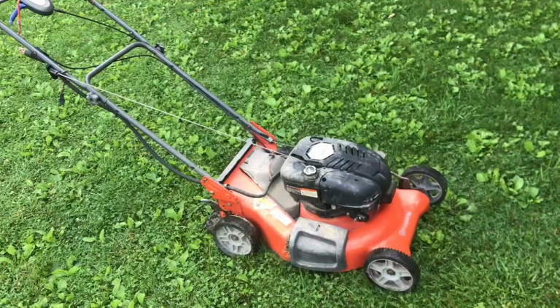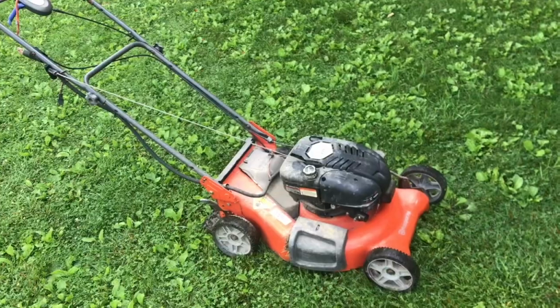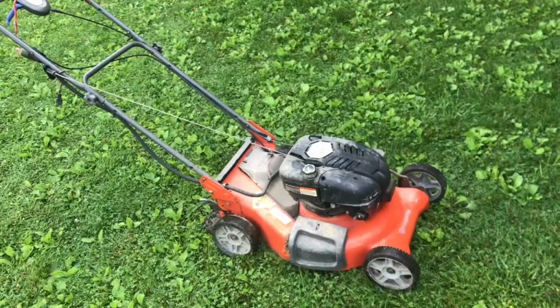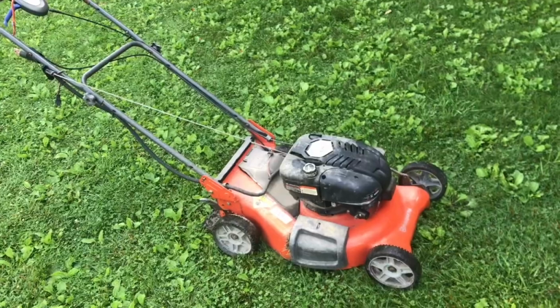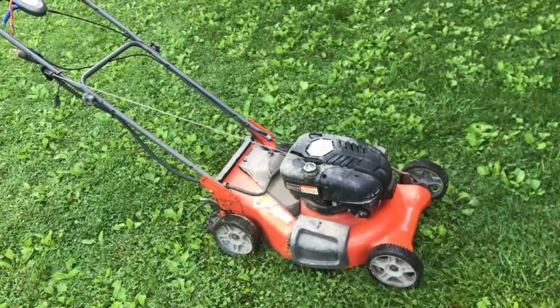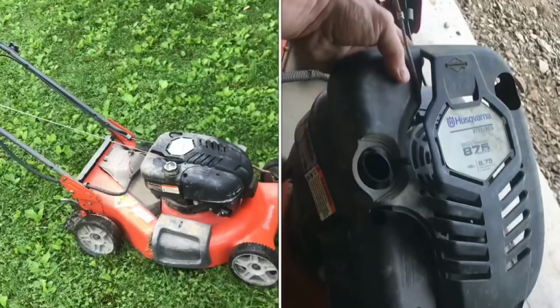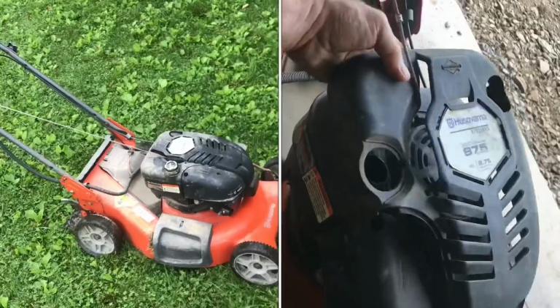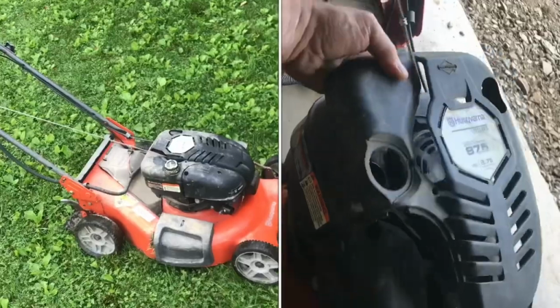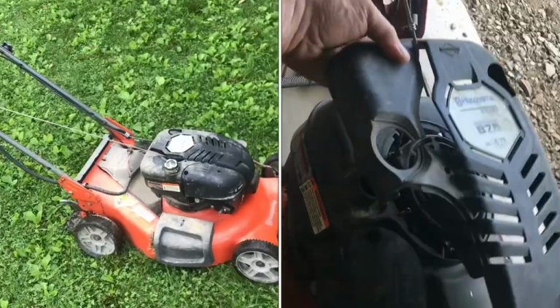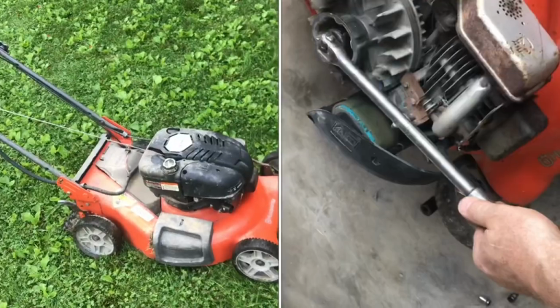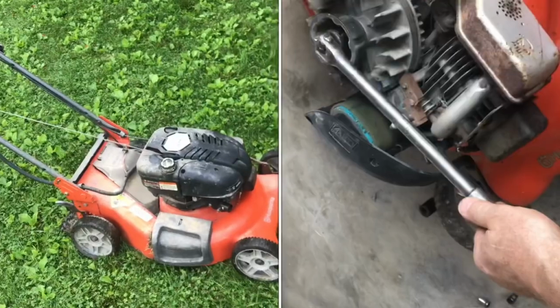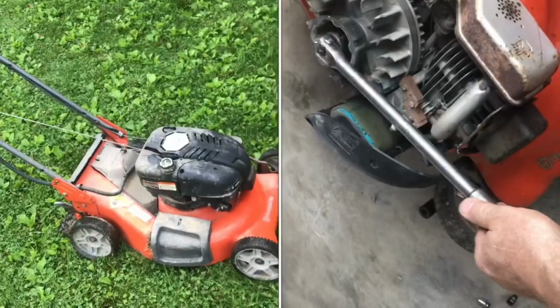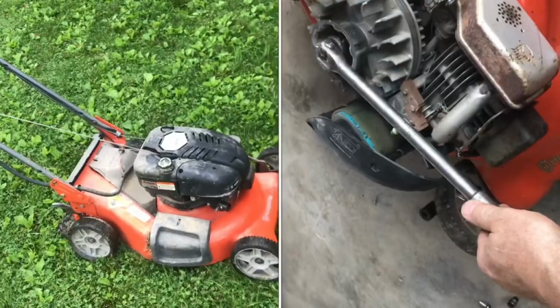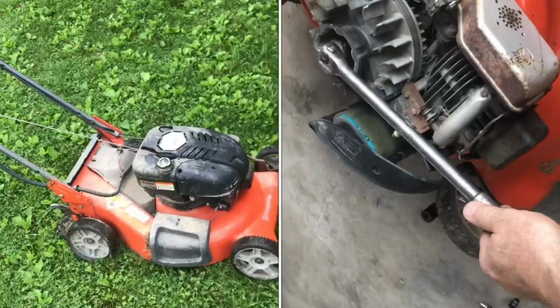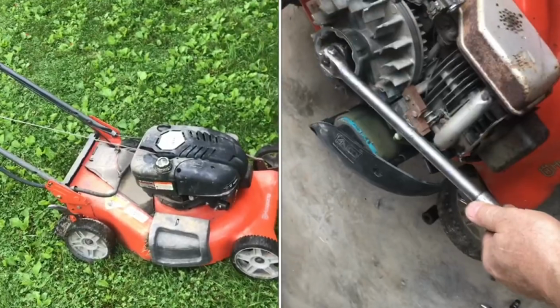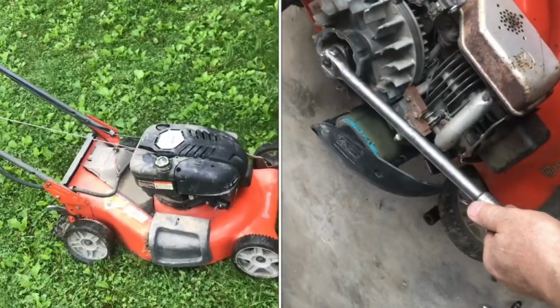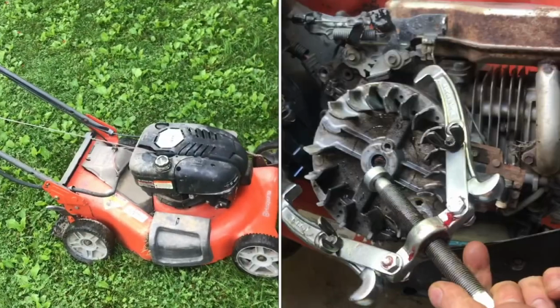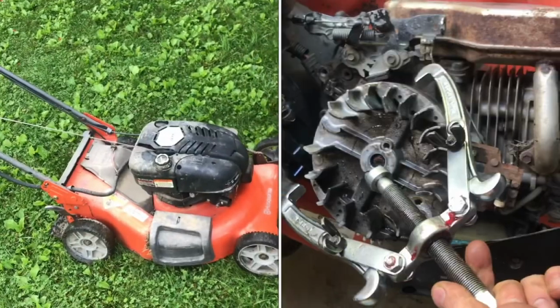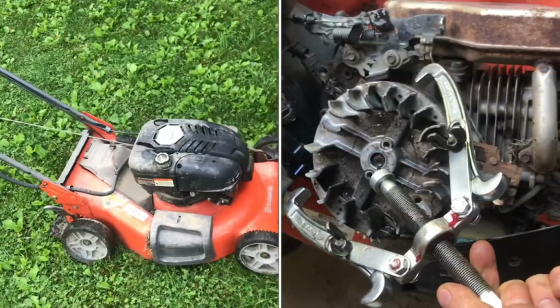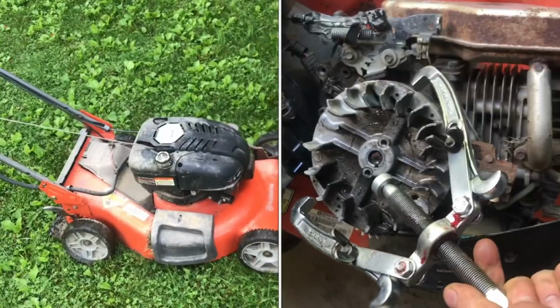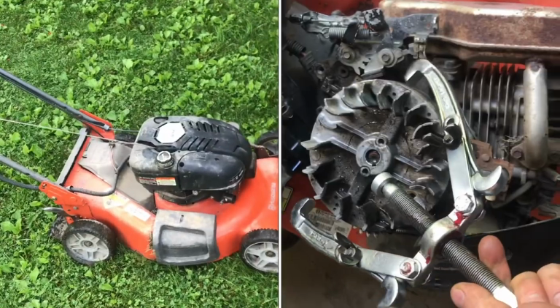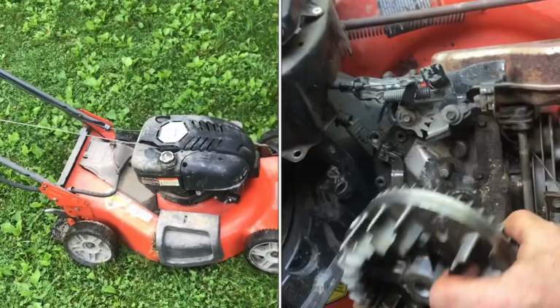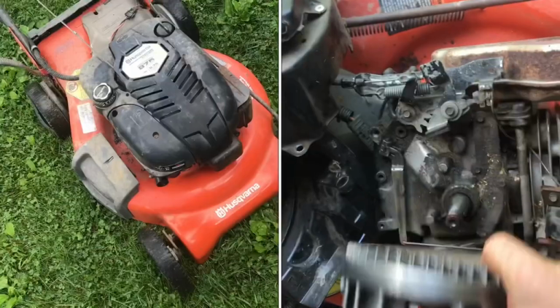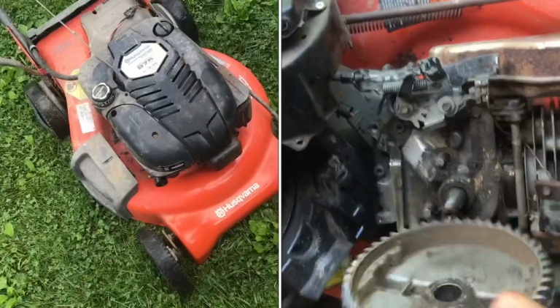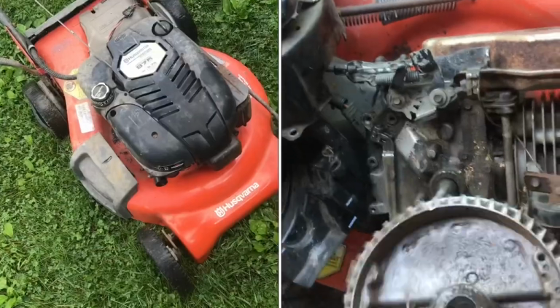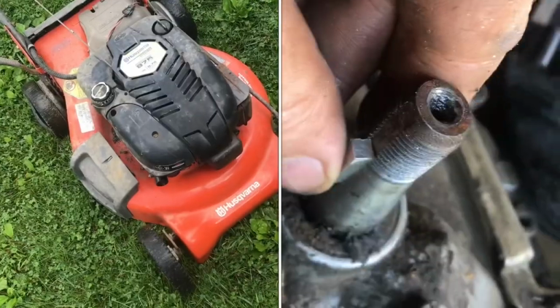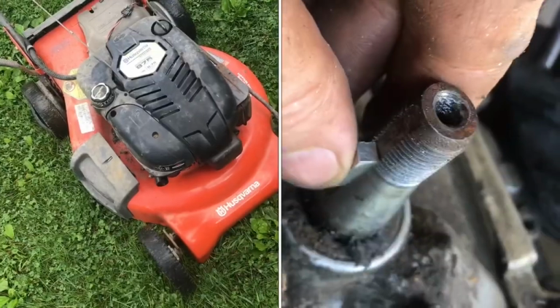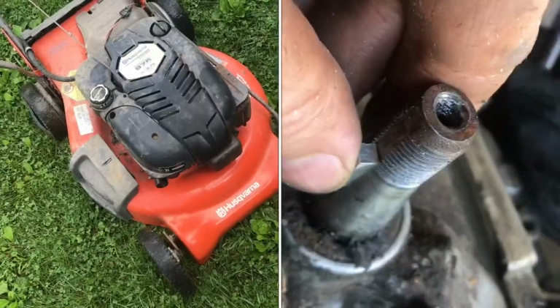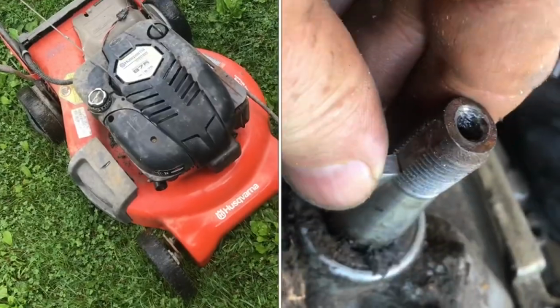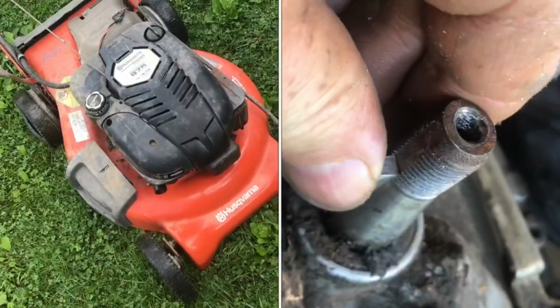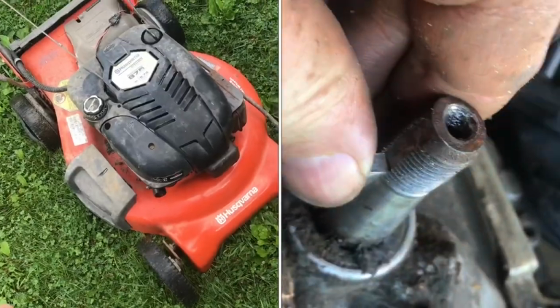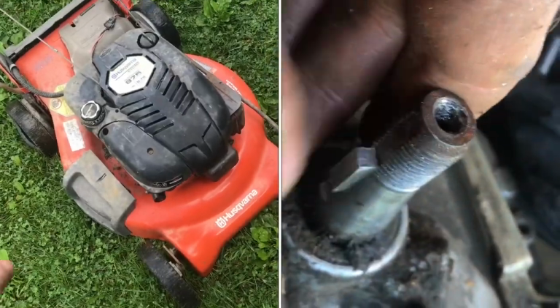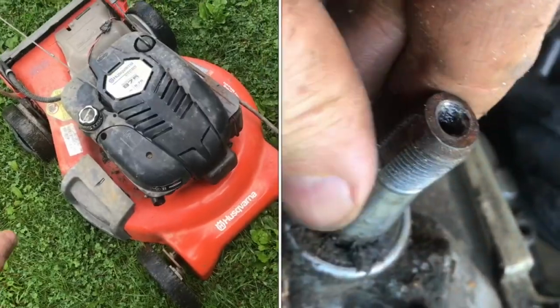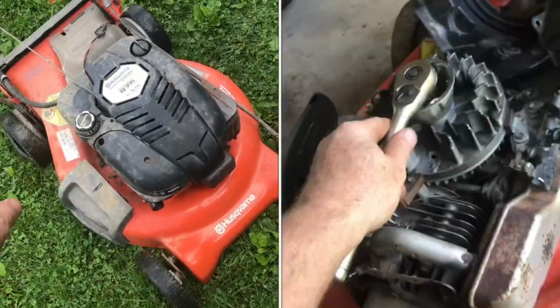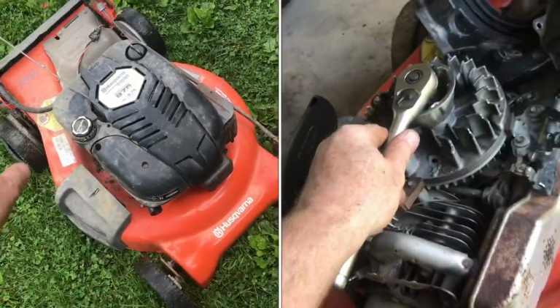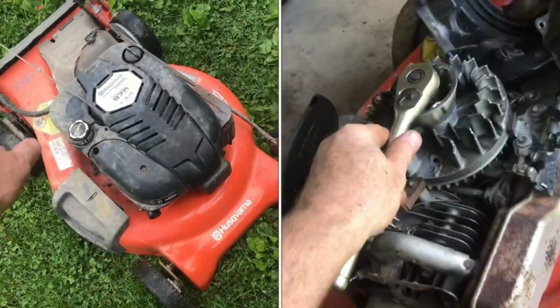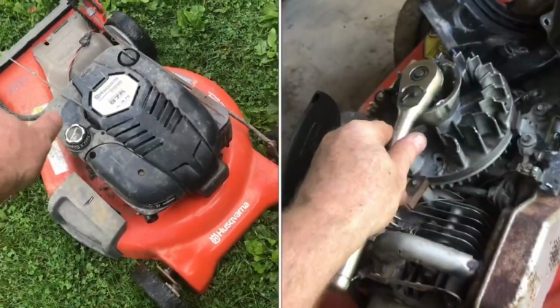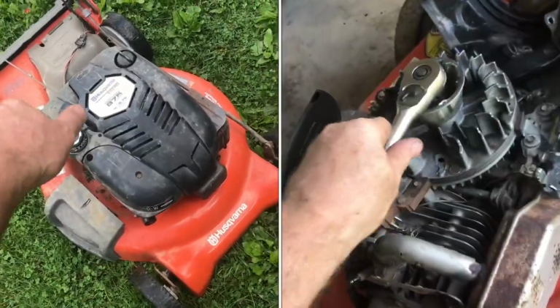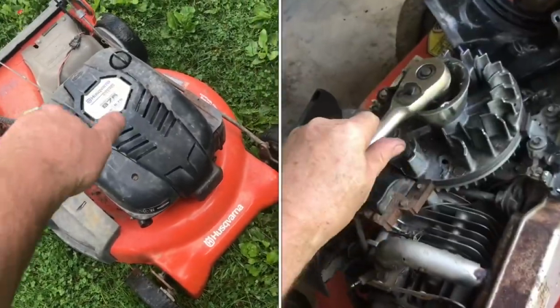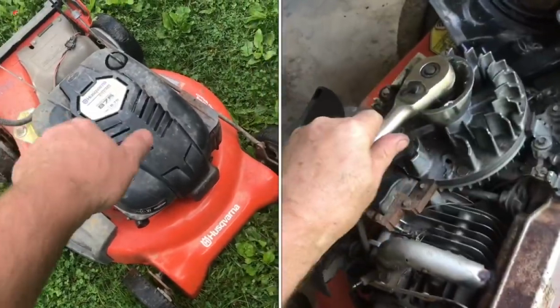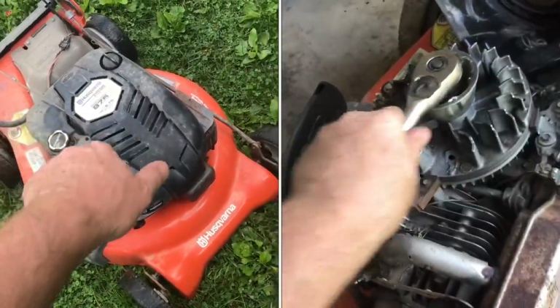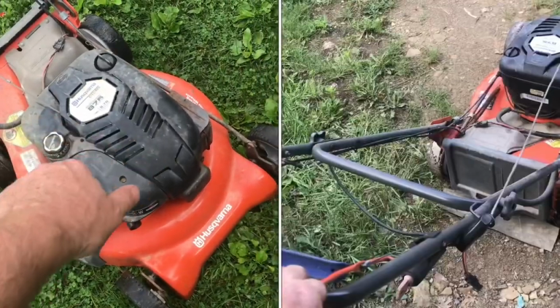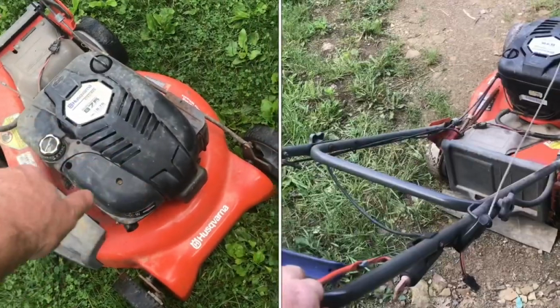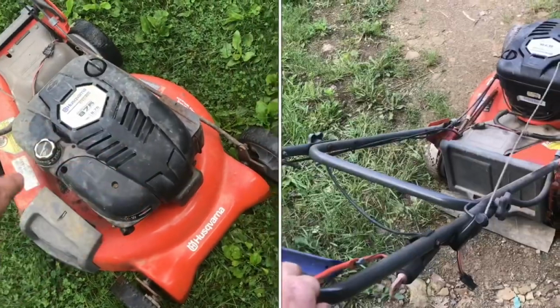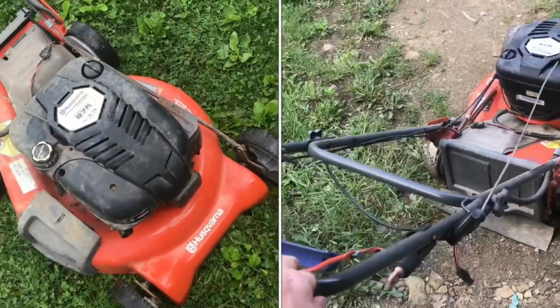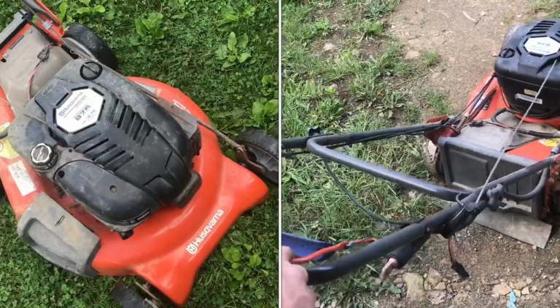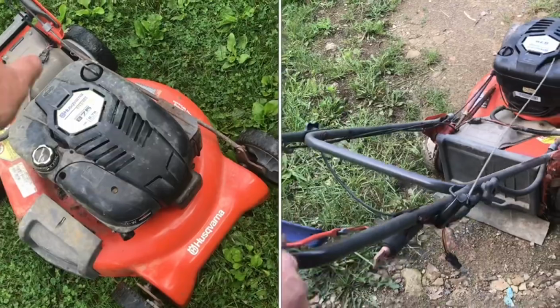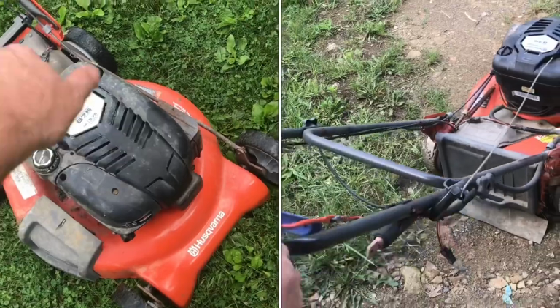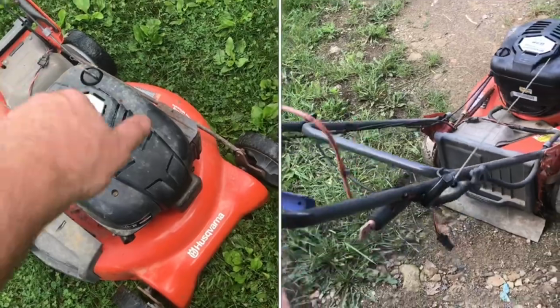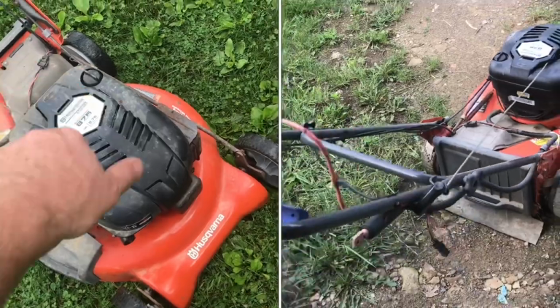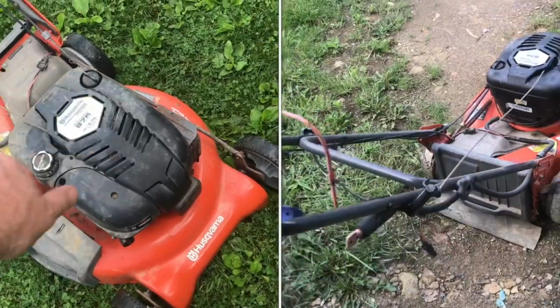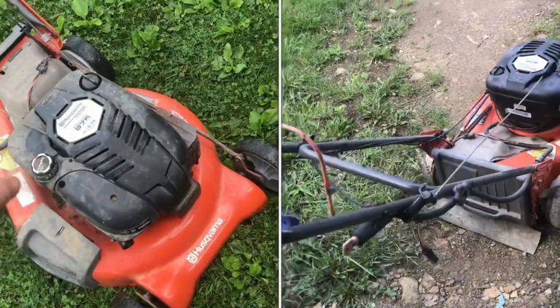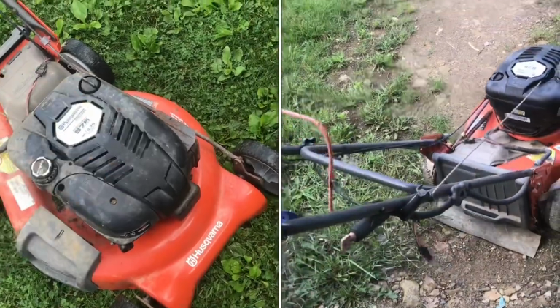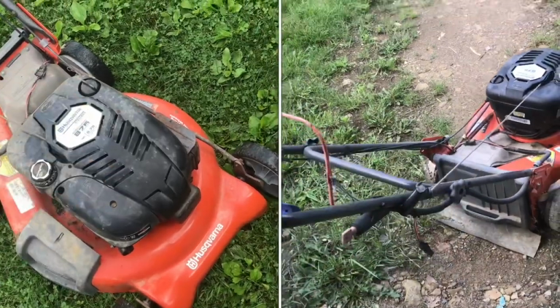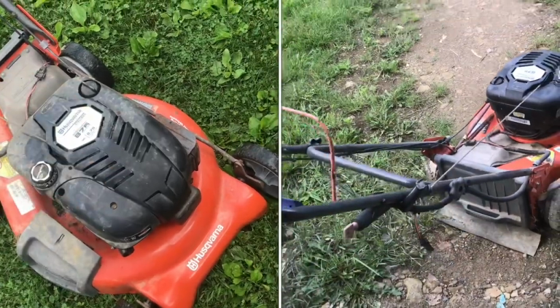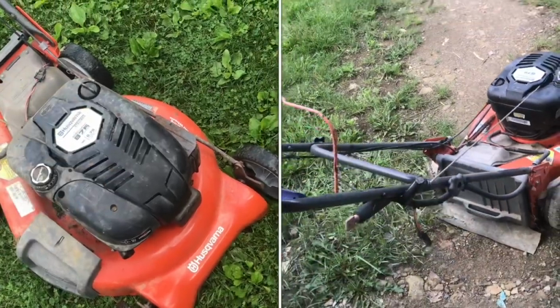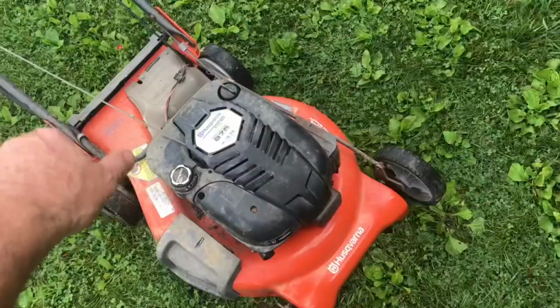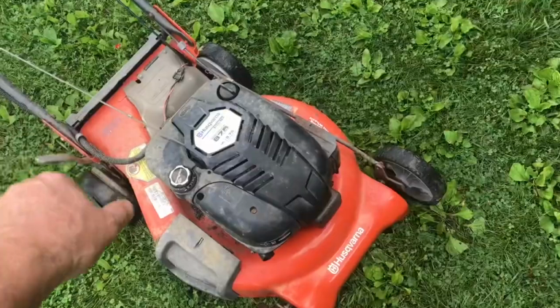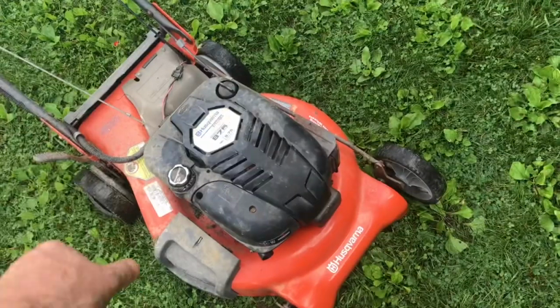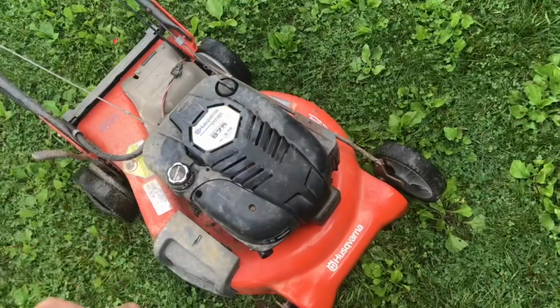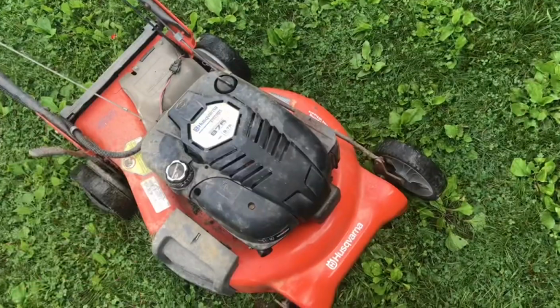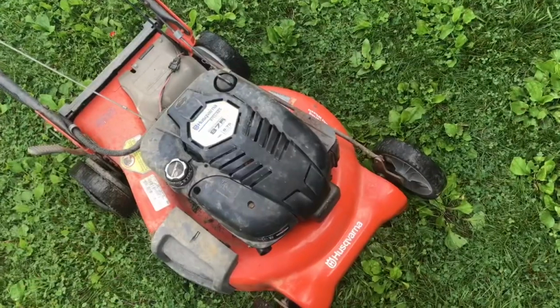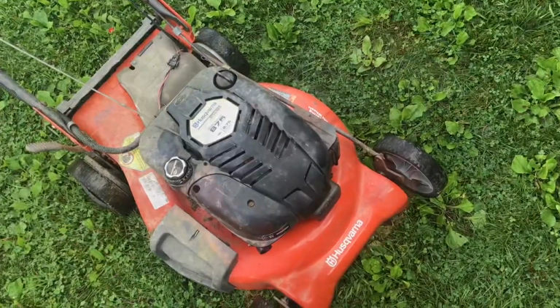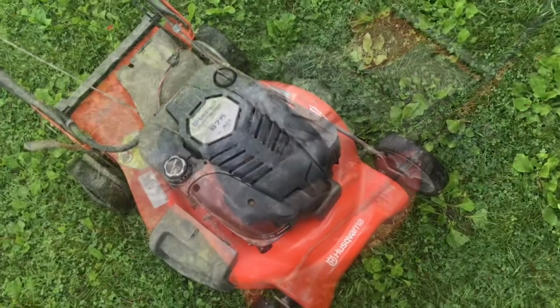This Briggs & Stratton hit a rock and now won't run. The most common reason it's not going to run is because there's a shear pin on the flywheel that has broken.